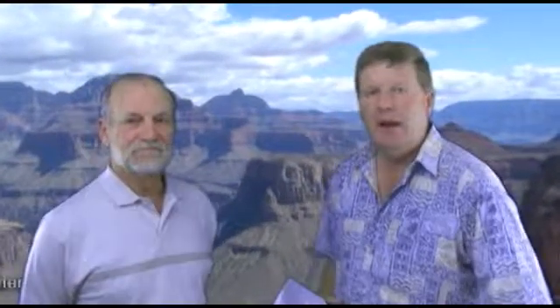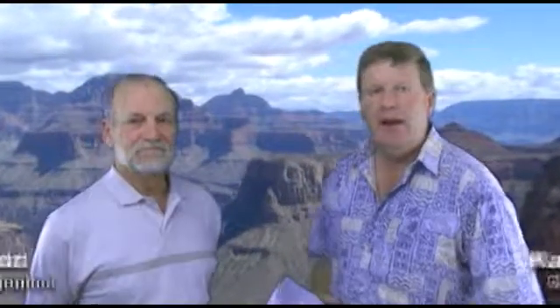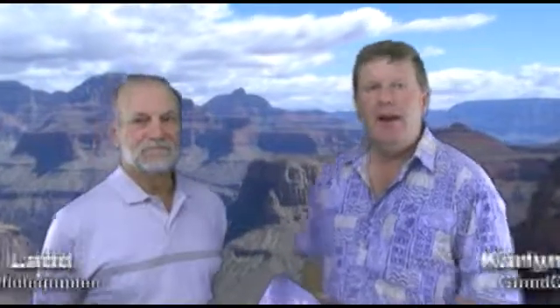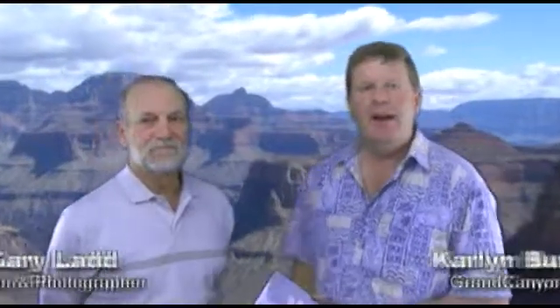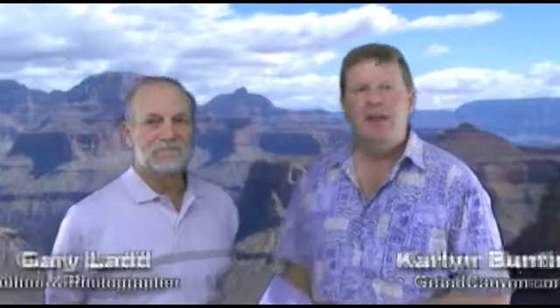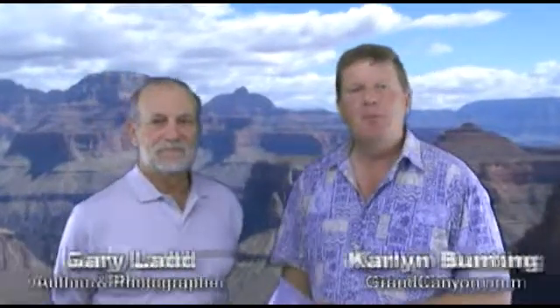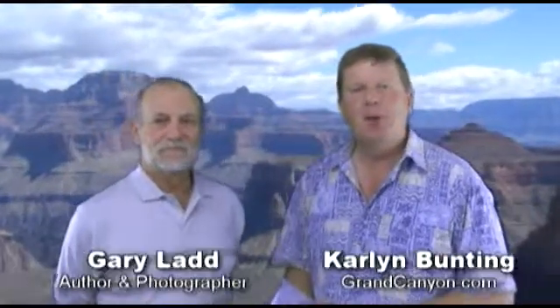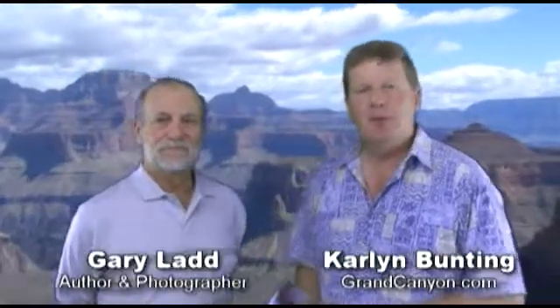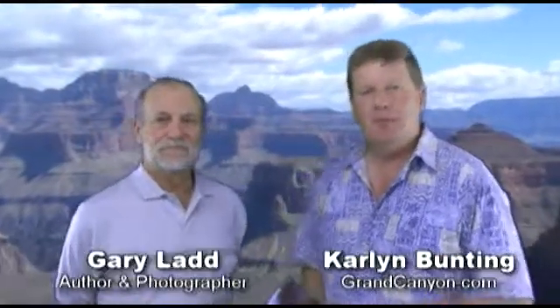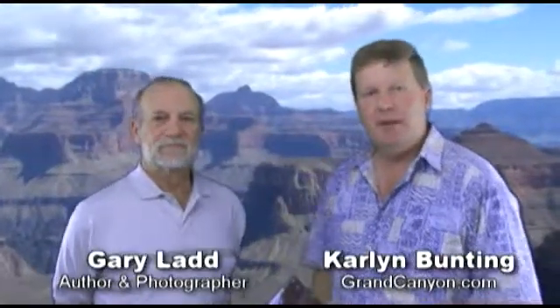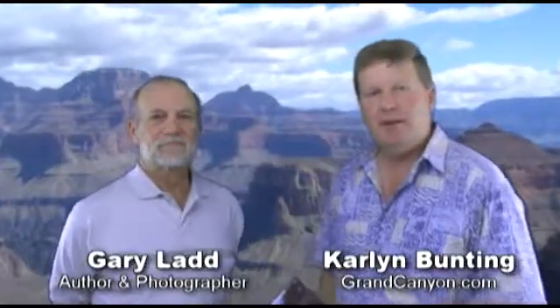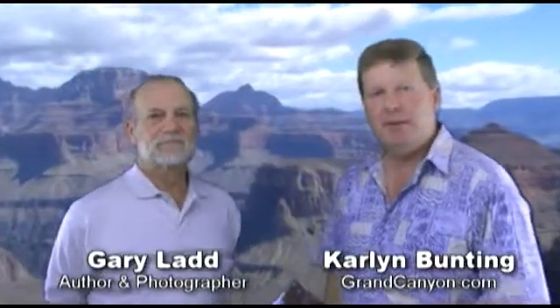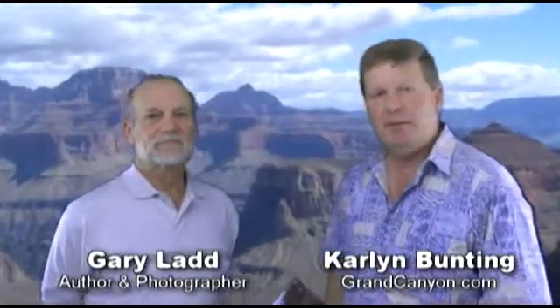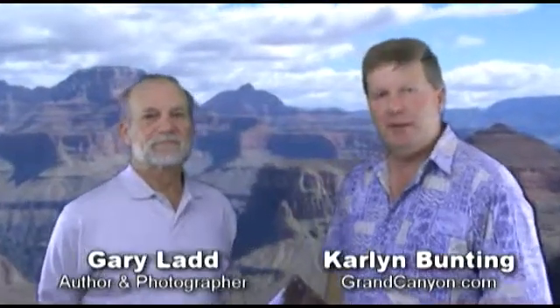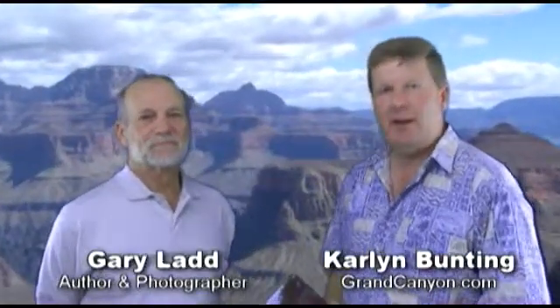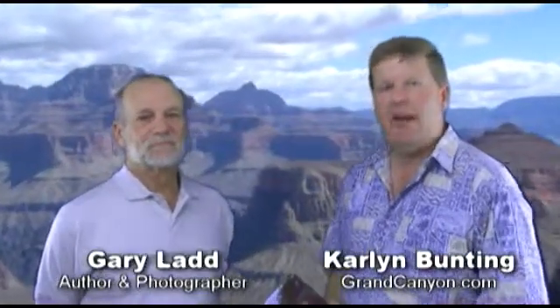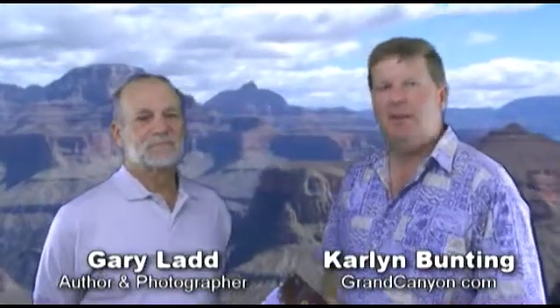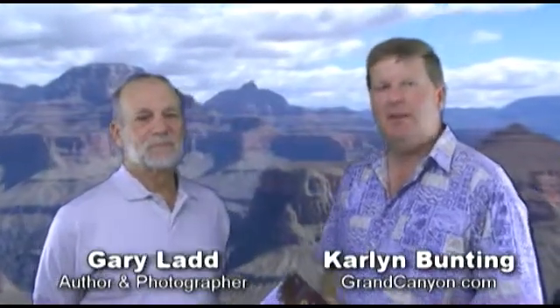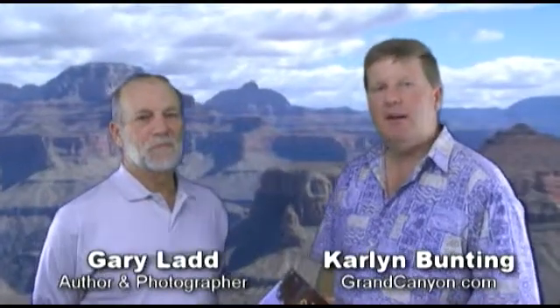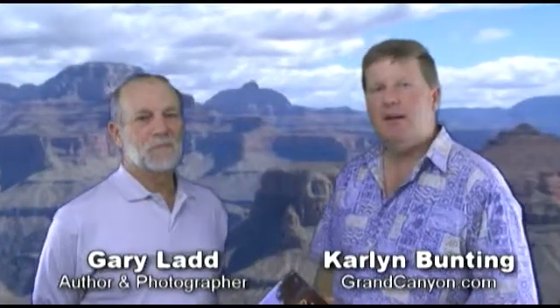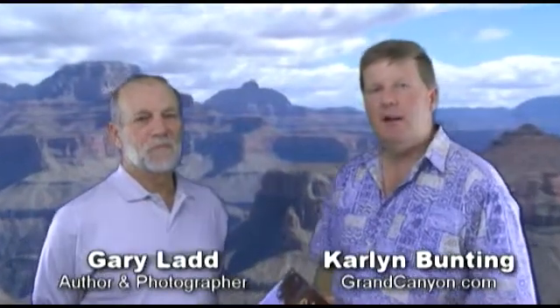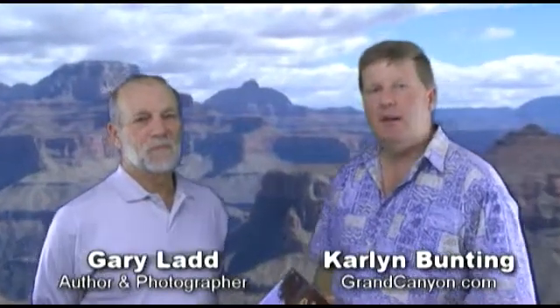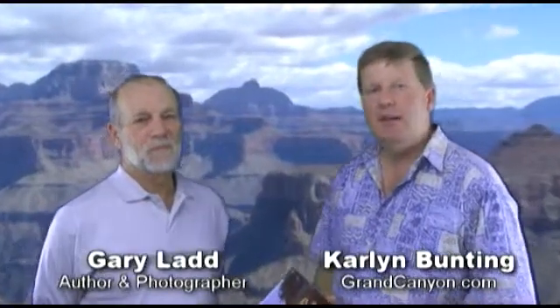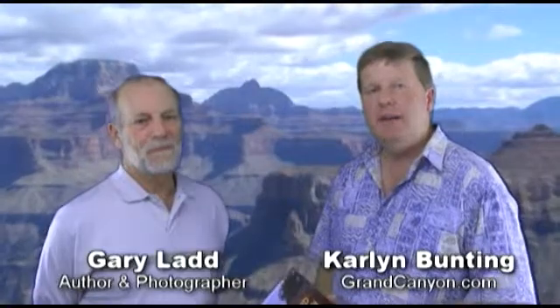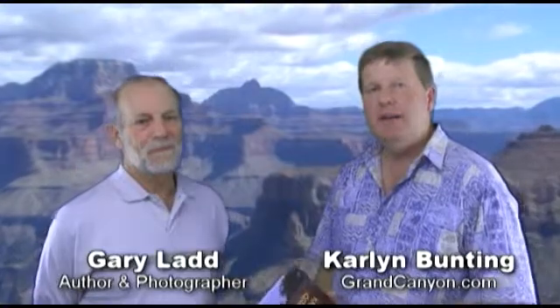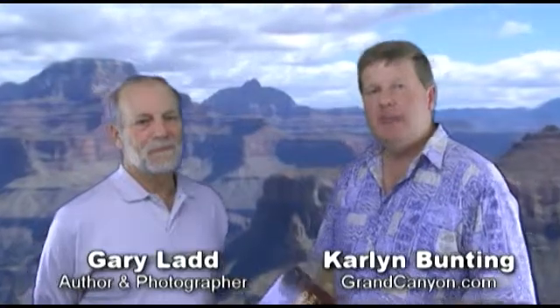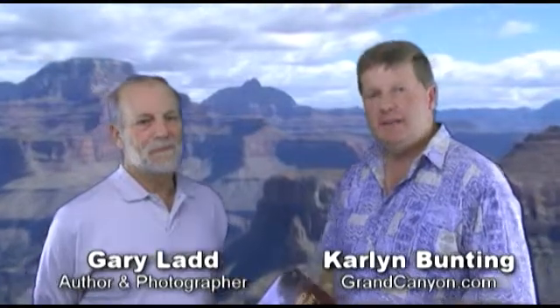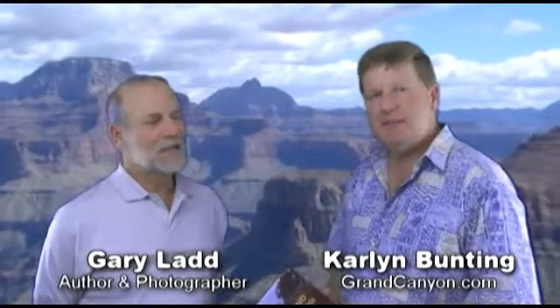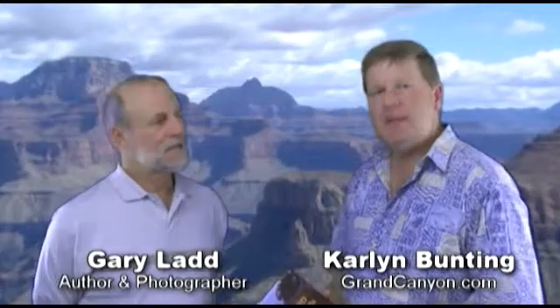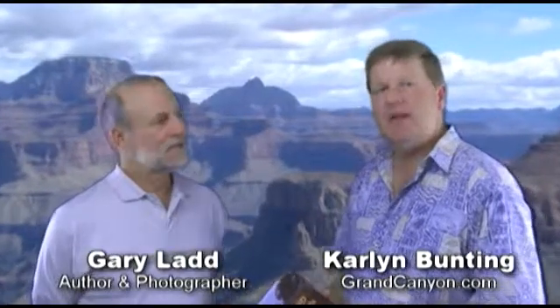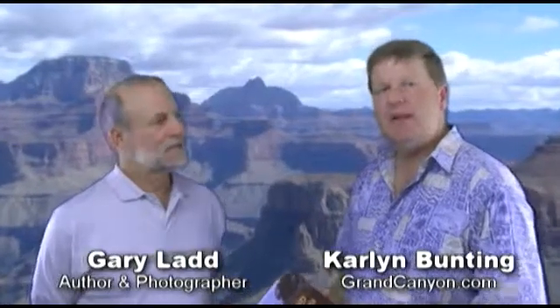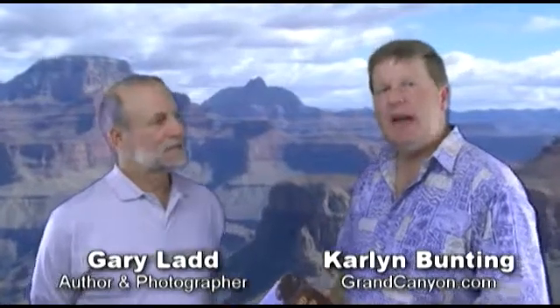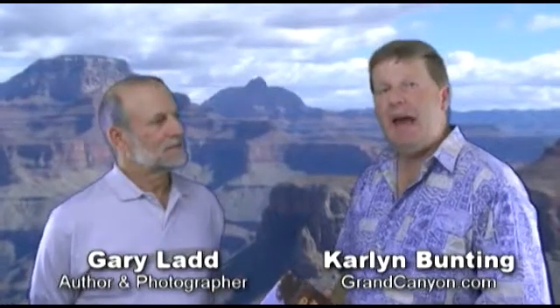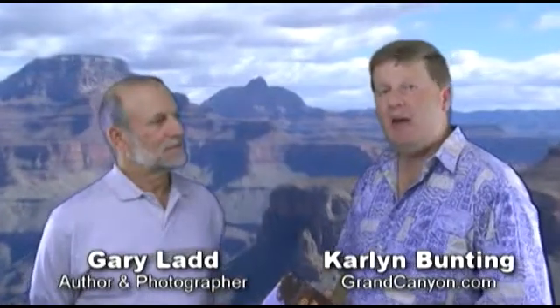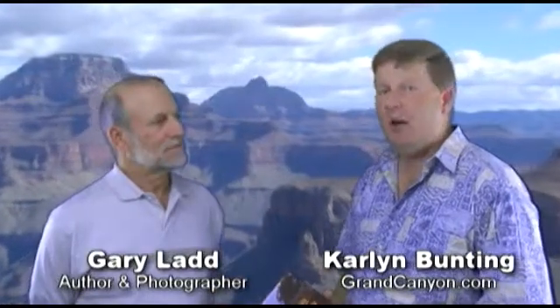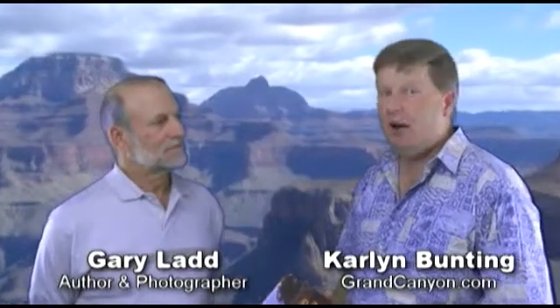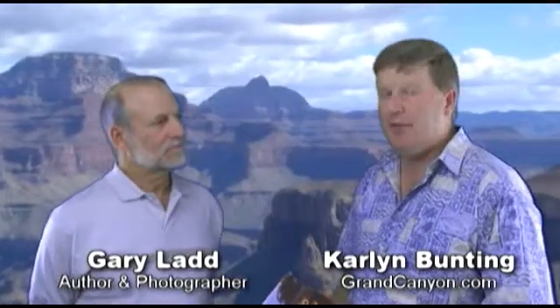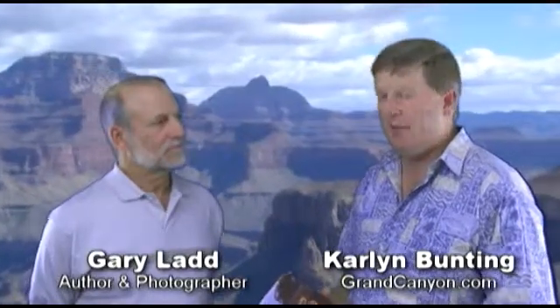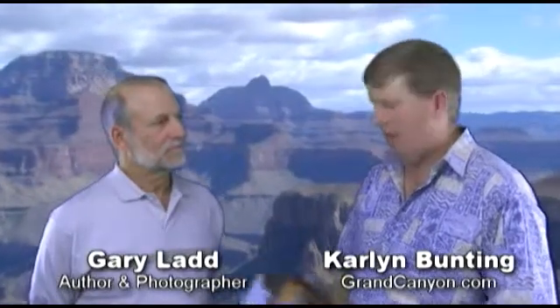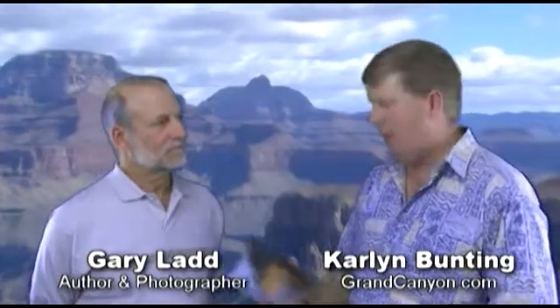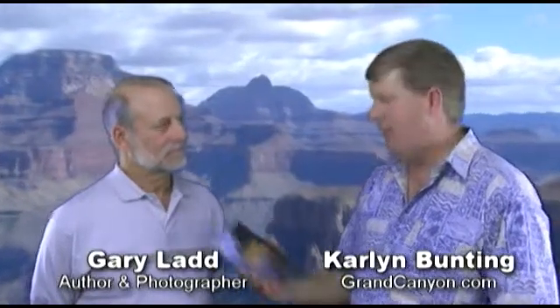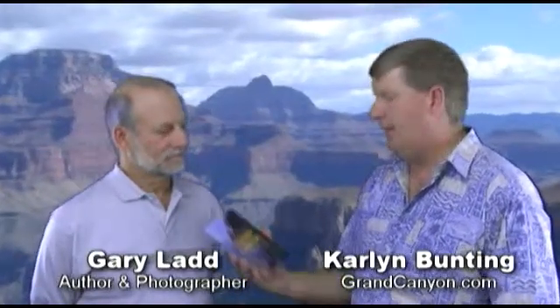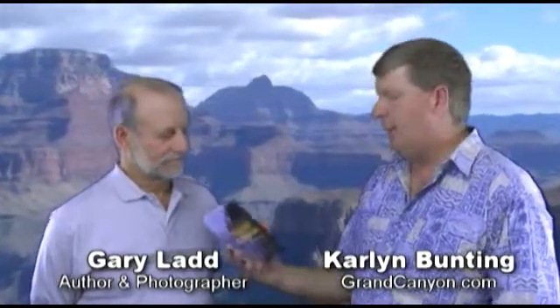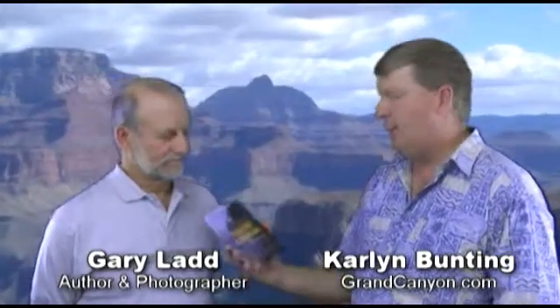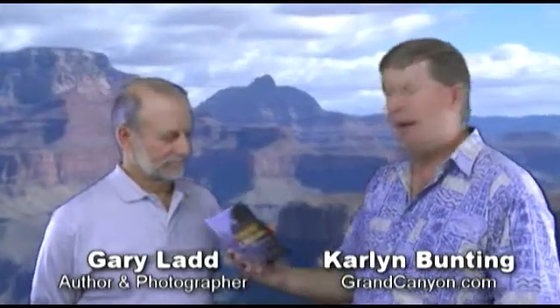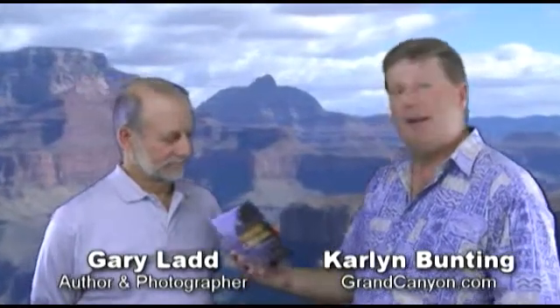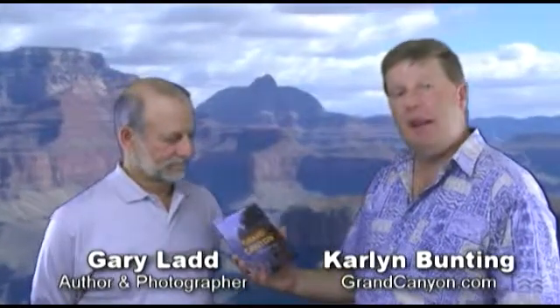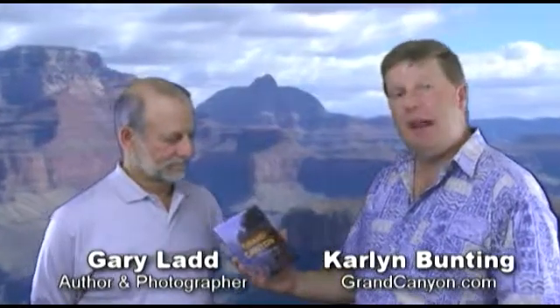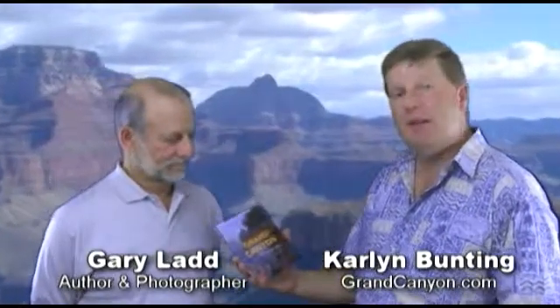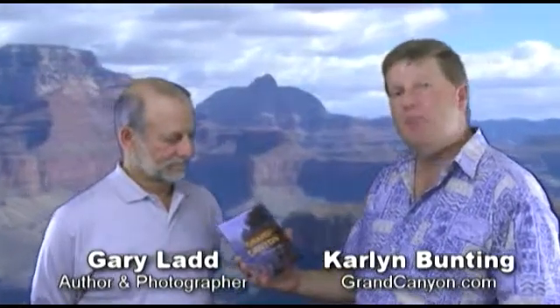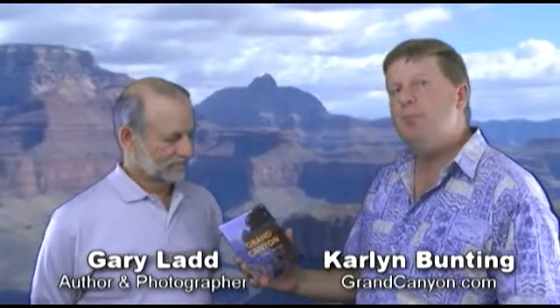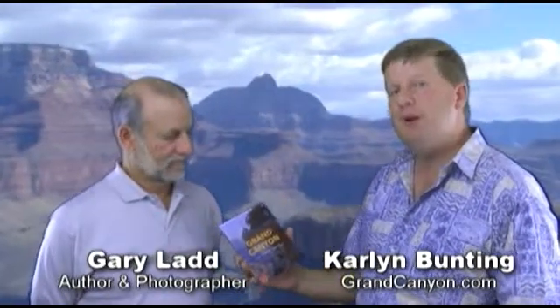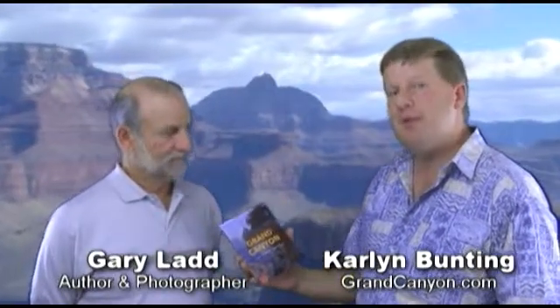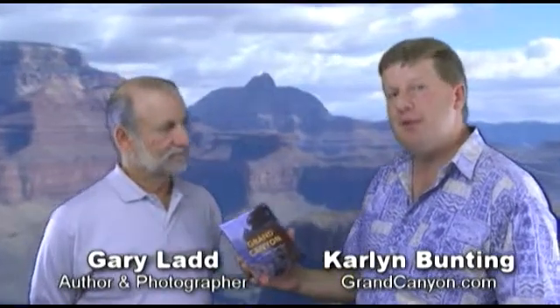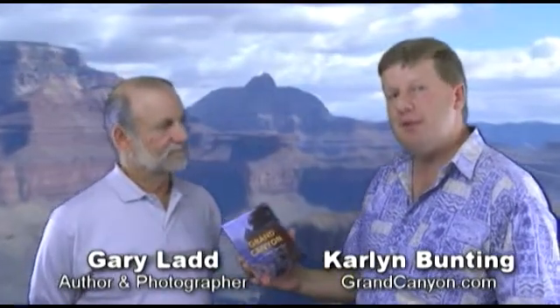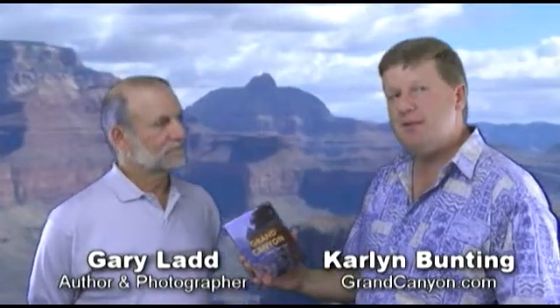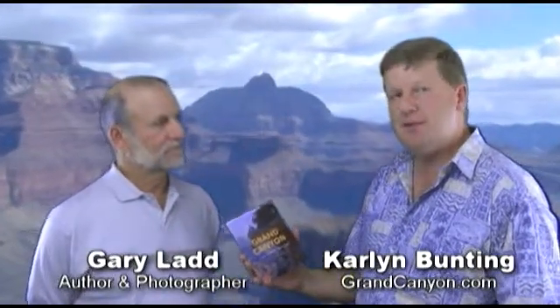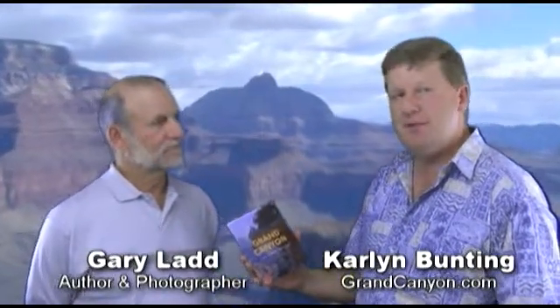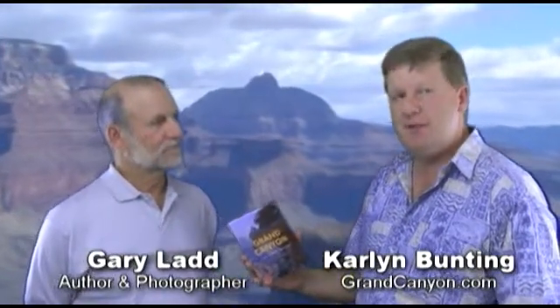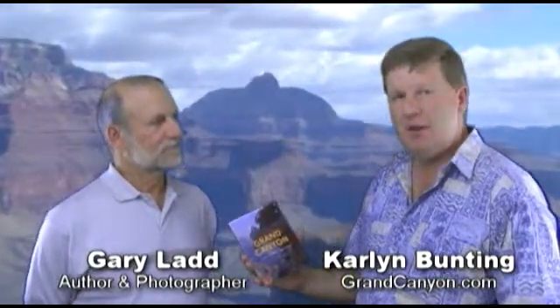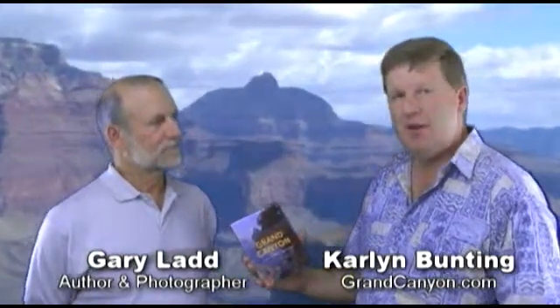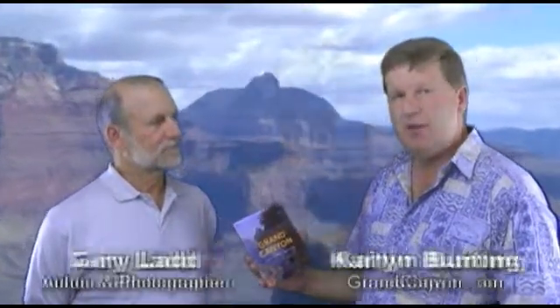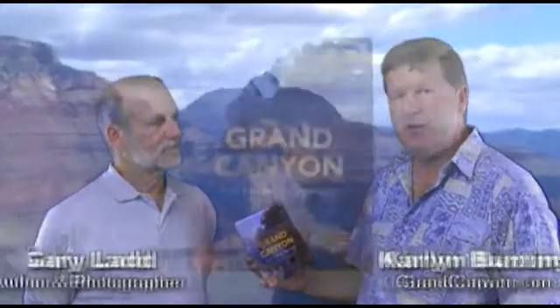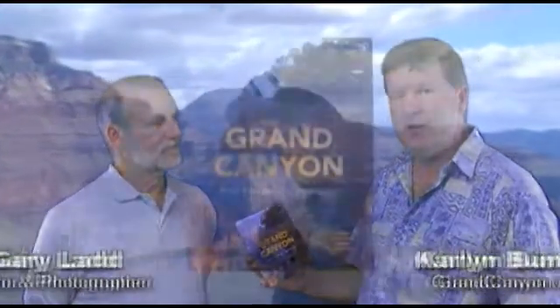Hi, I'm Carlin Bunting with GrandCanyon.com, and this is Gary Ladd, author of Grand Canyon: Bare Essentials of Geology.